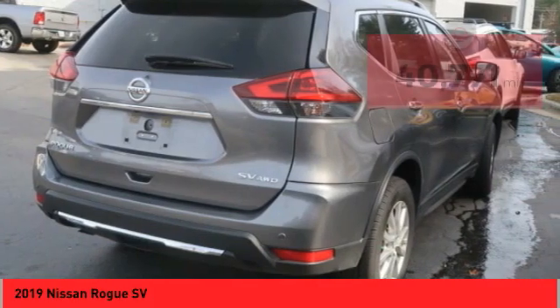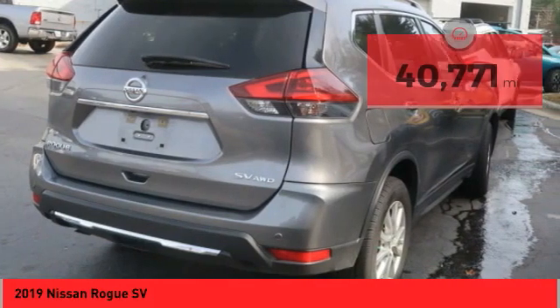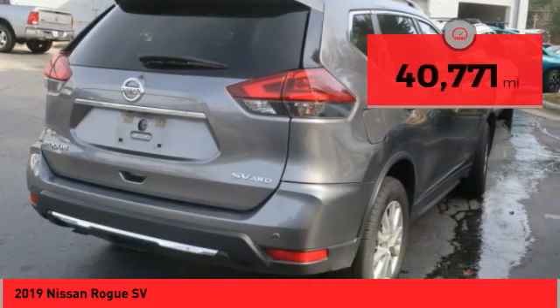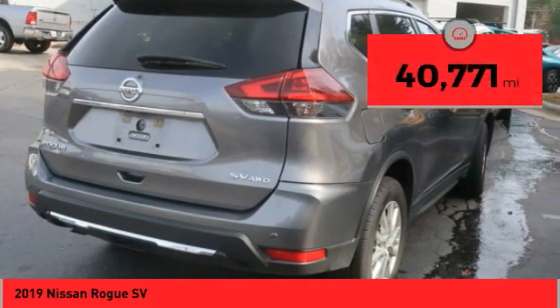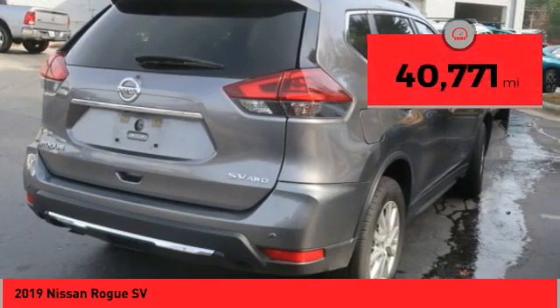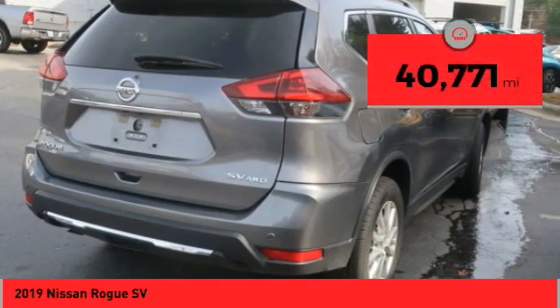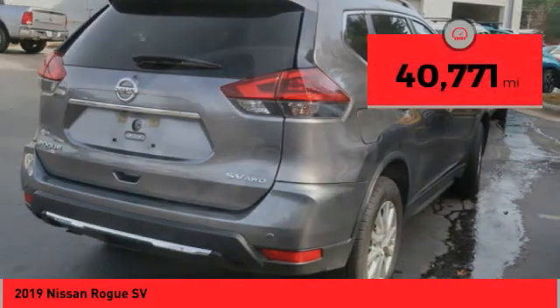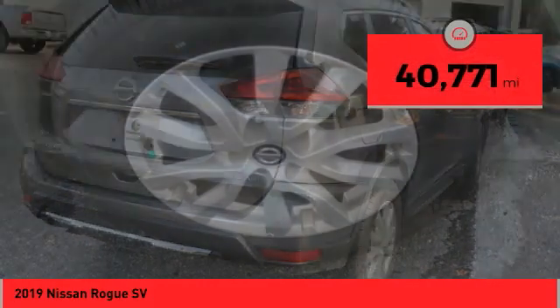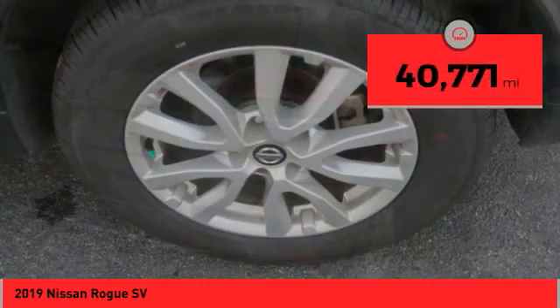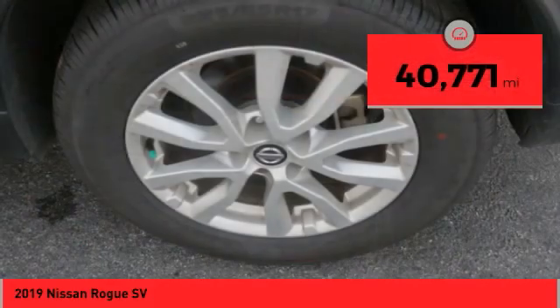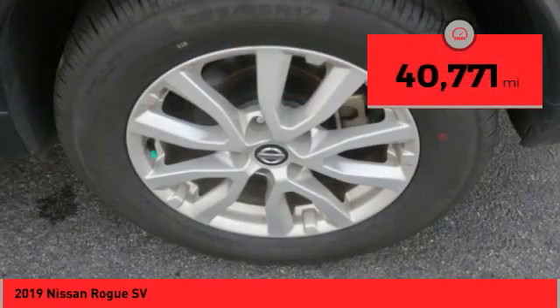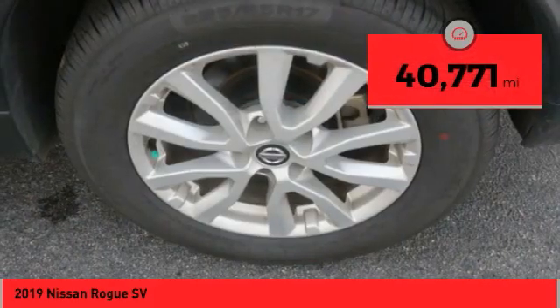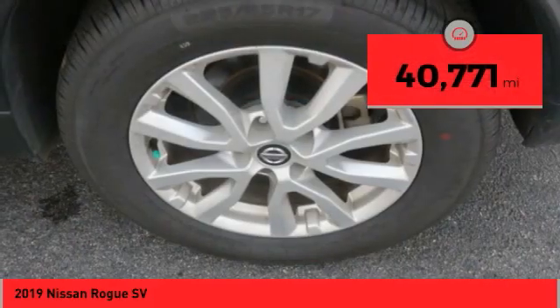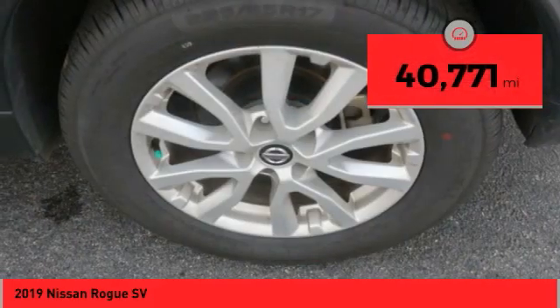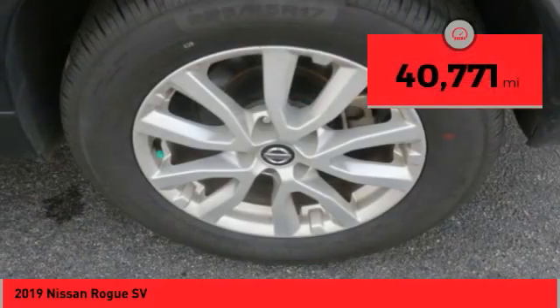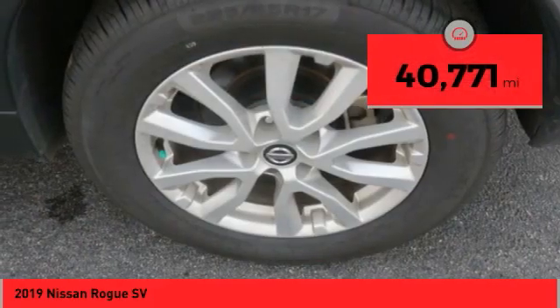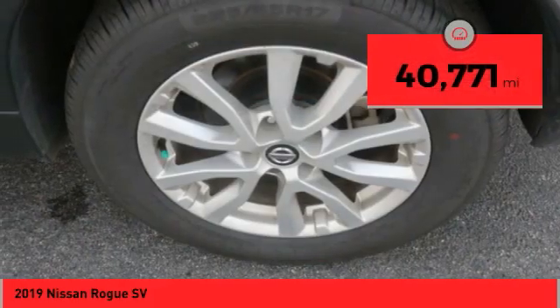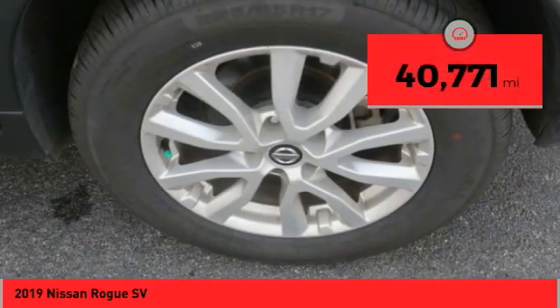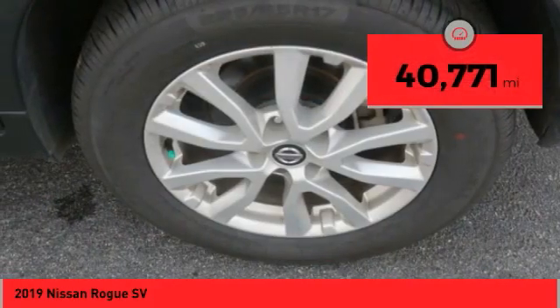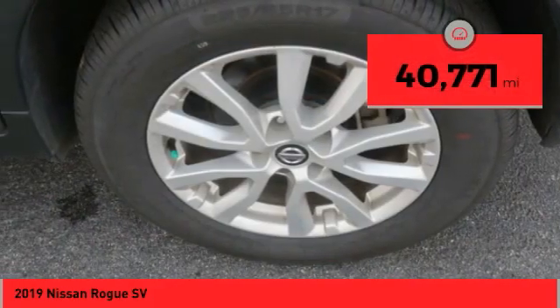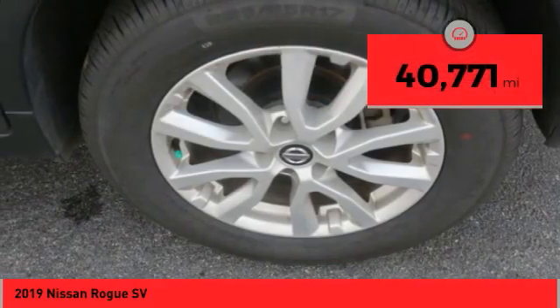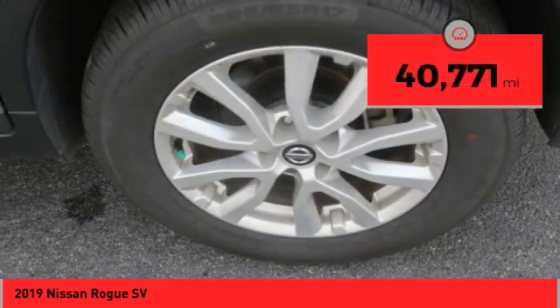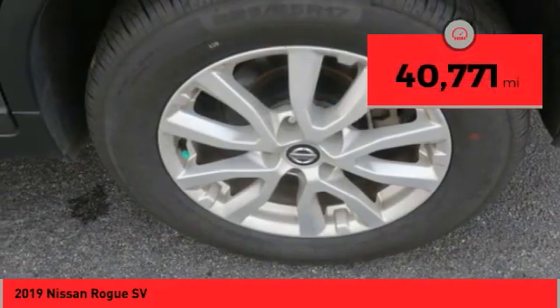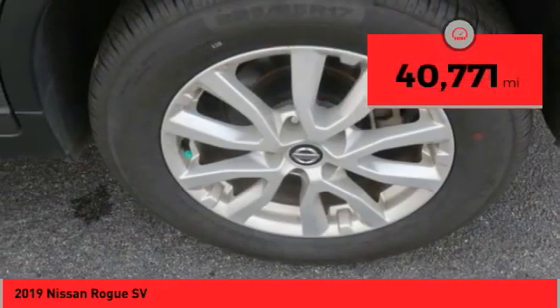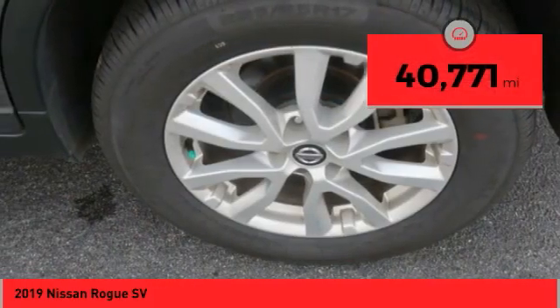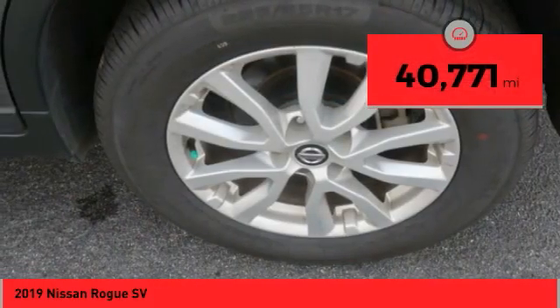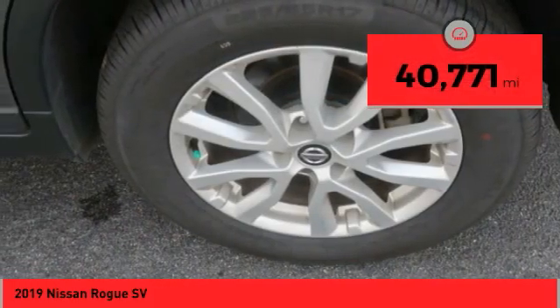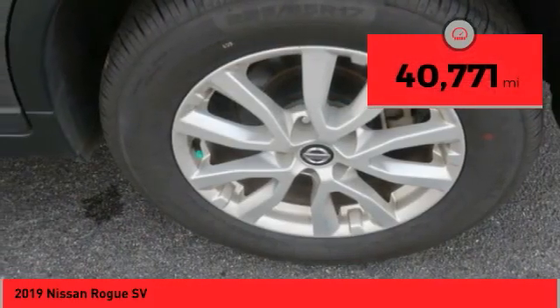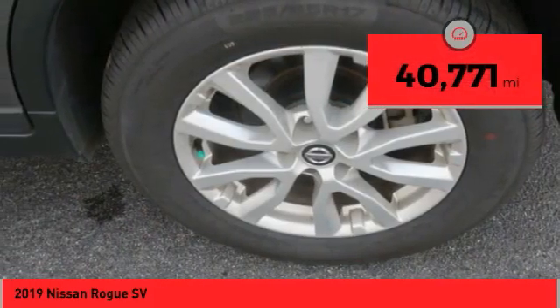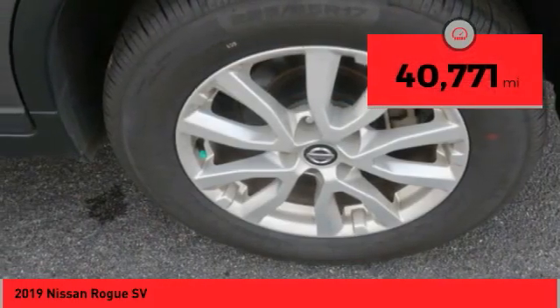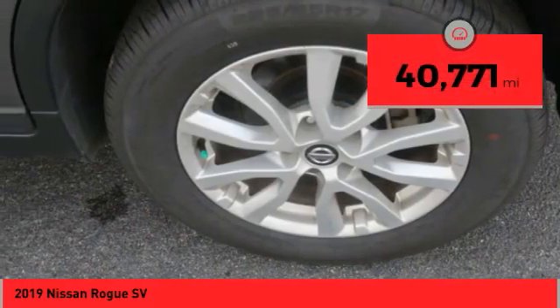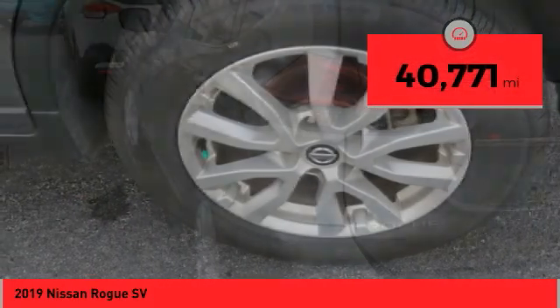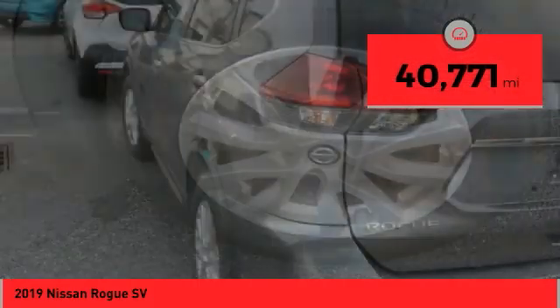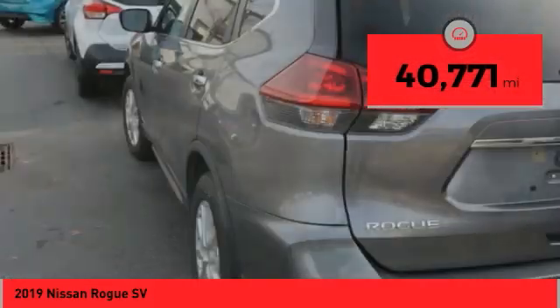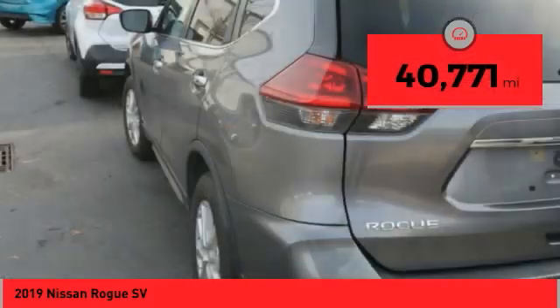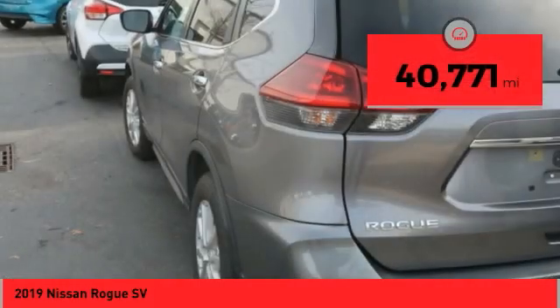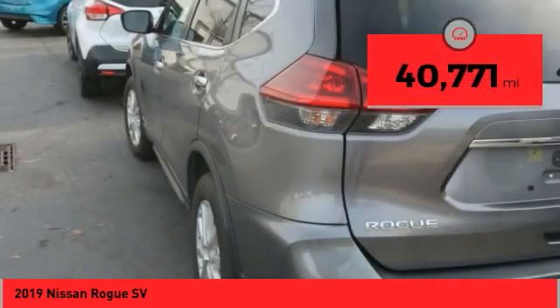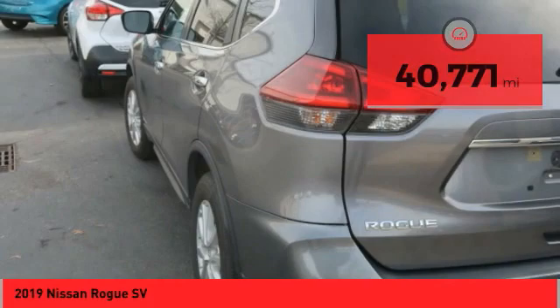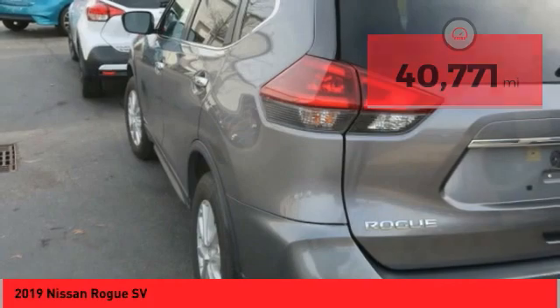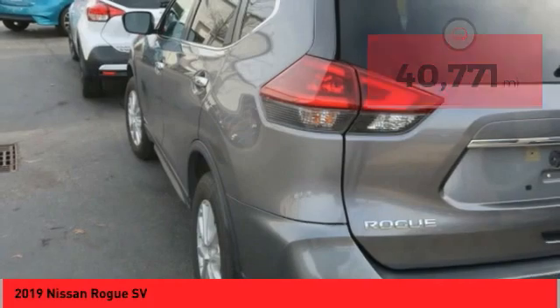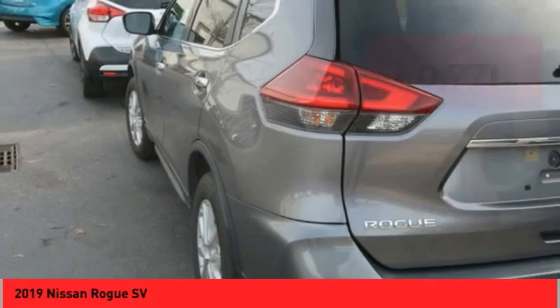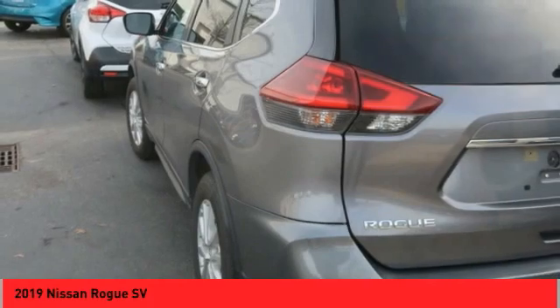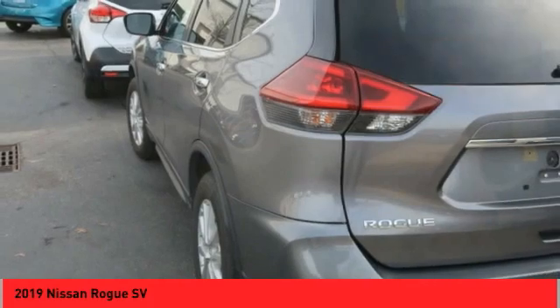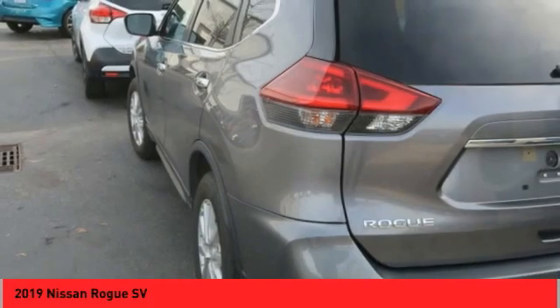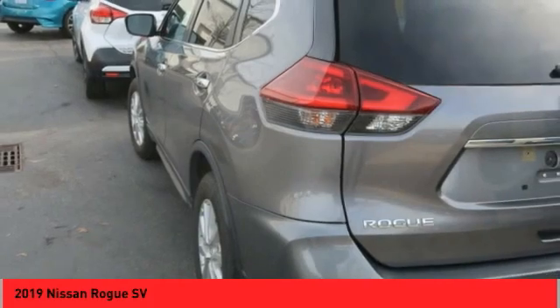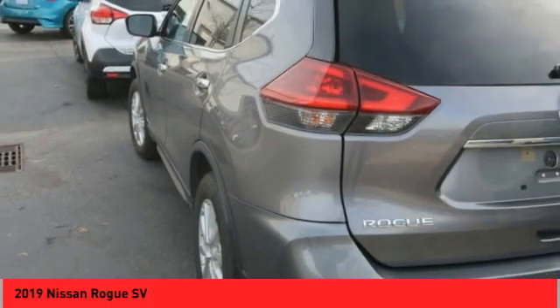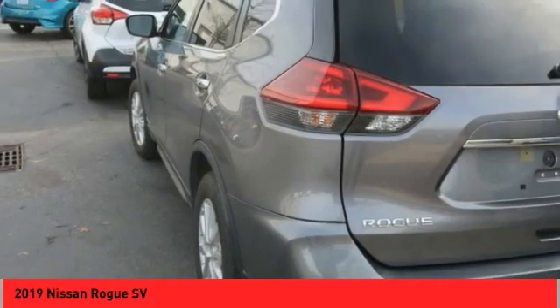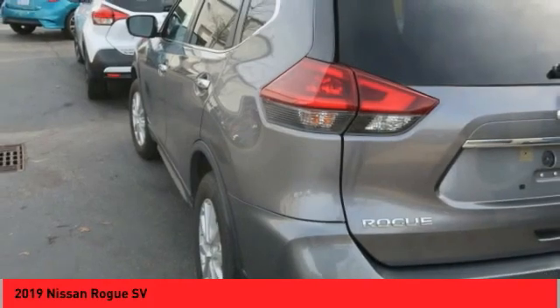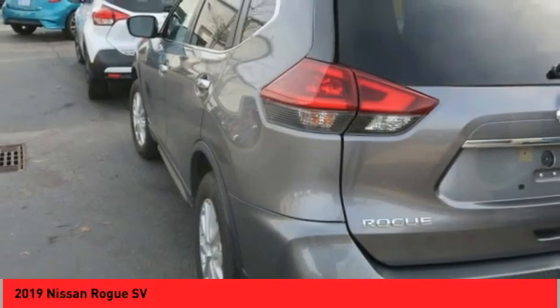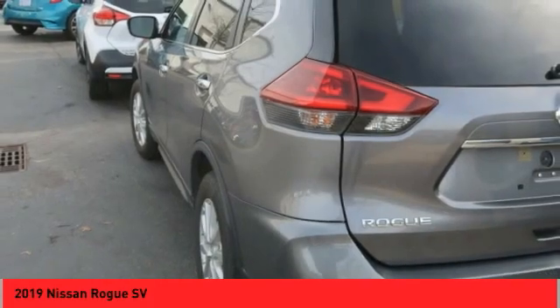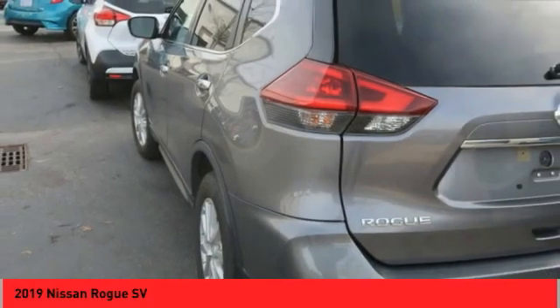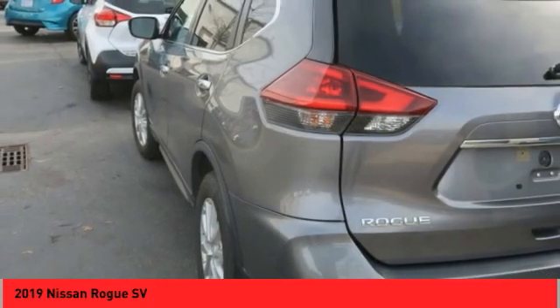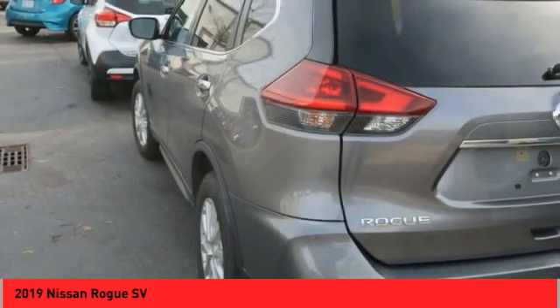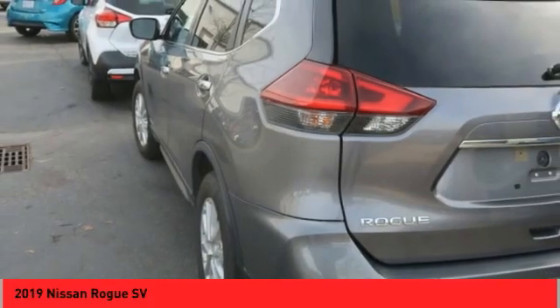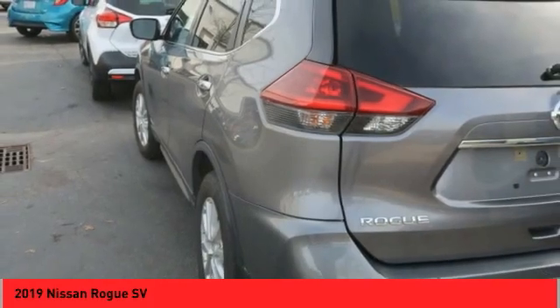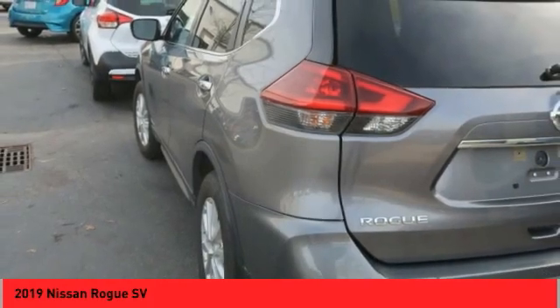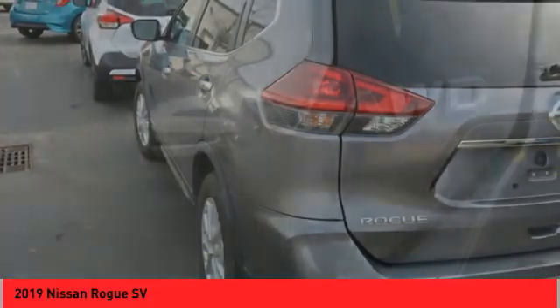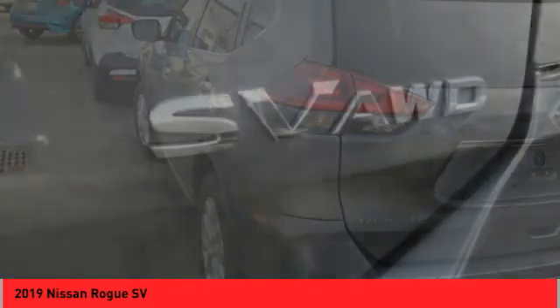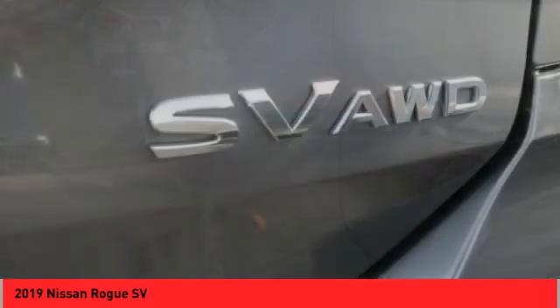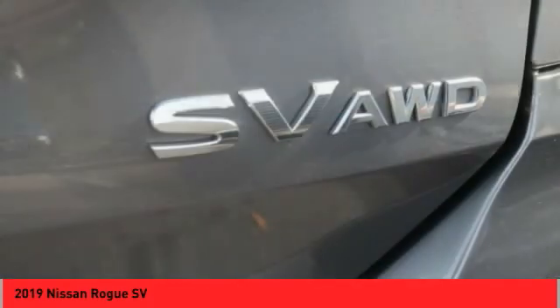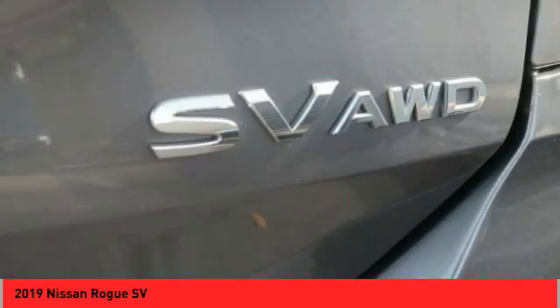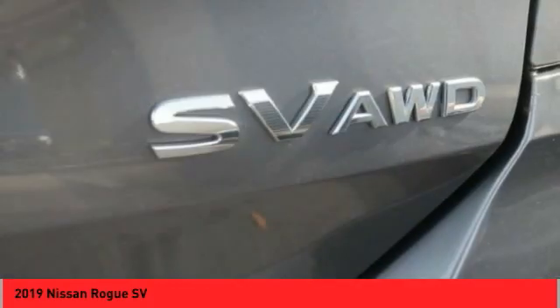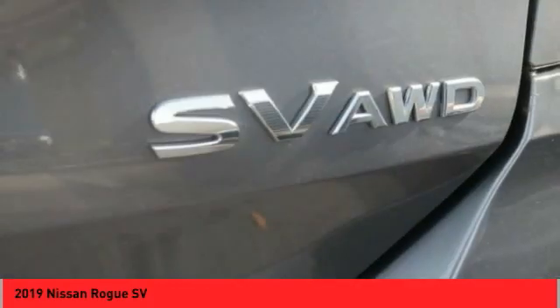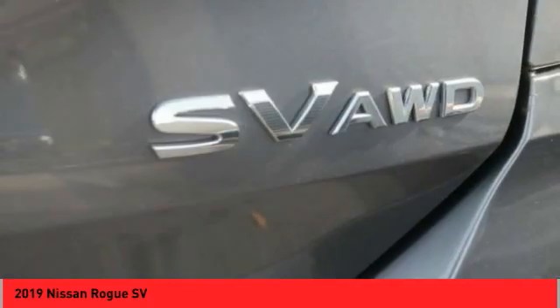This vehicle has less than 45,000 miles. This beauty will make even your house keys jealous. Drive it today.